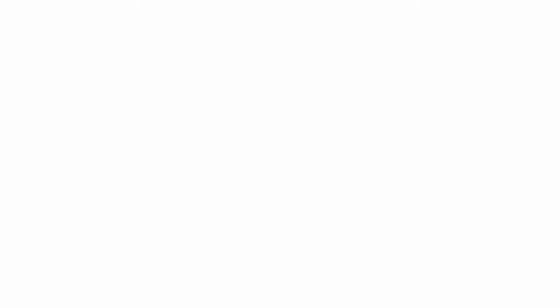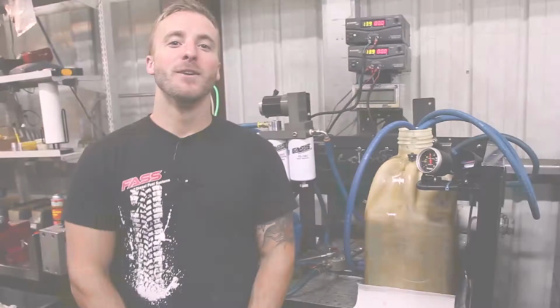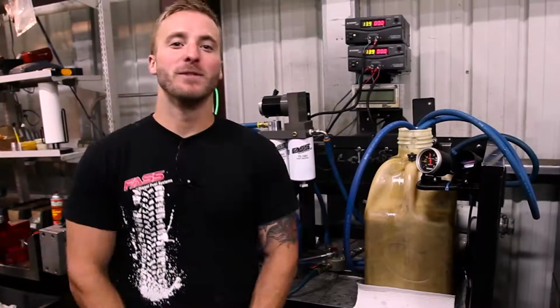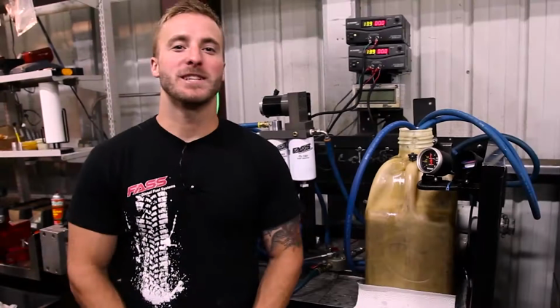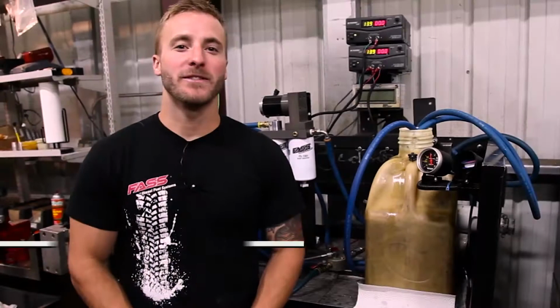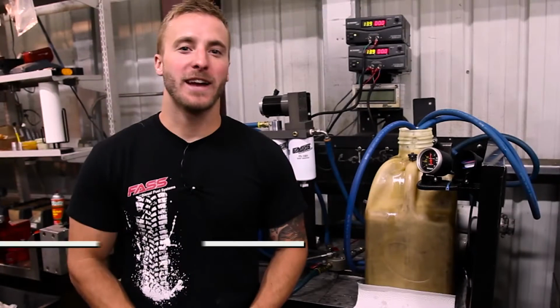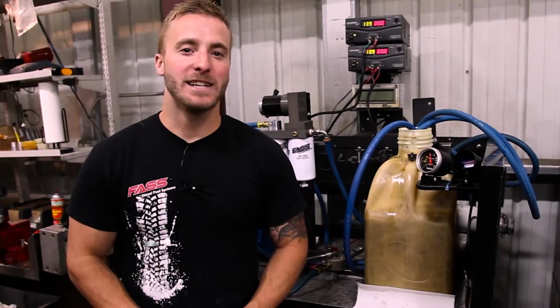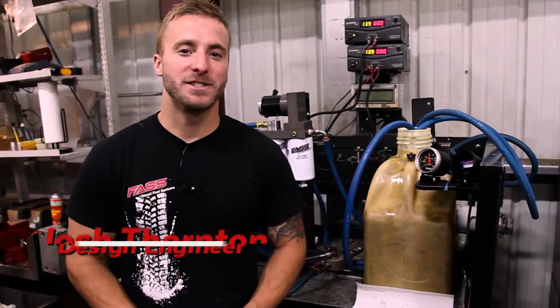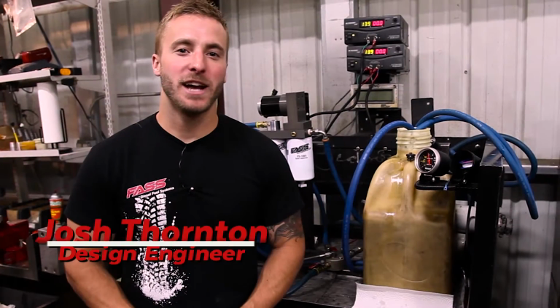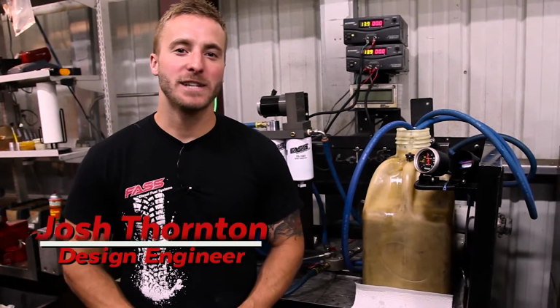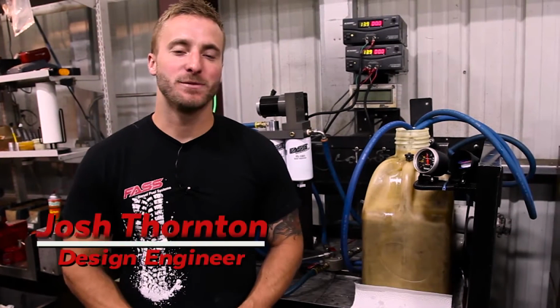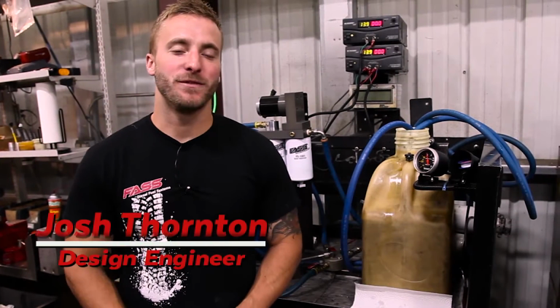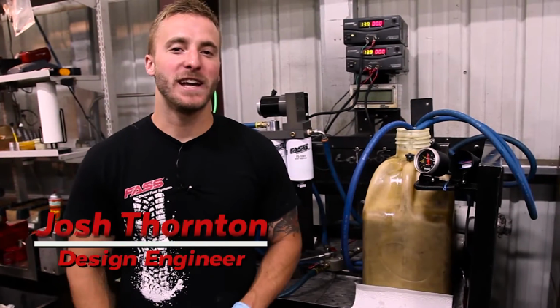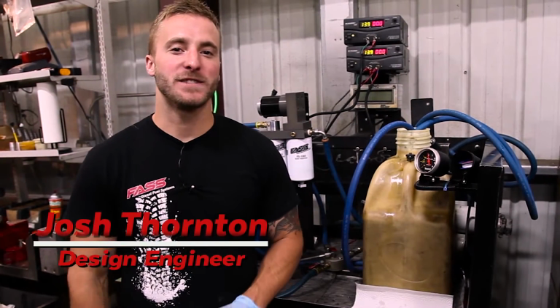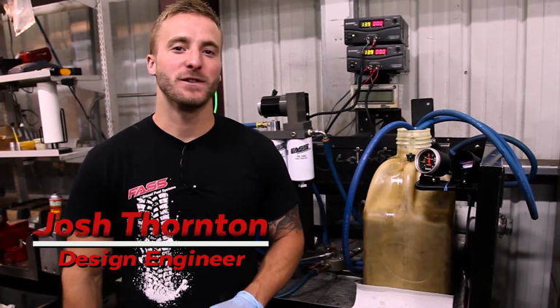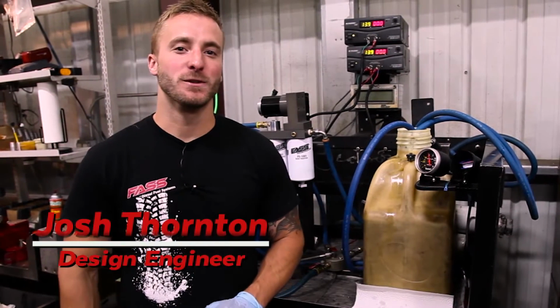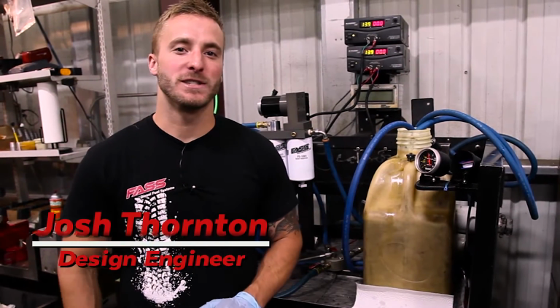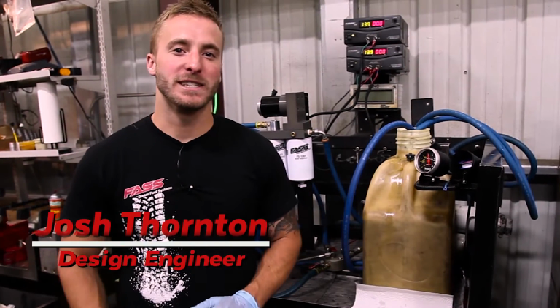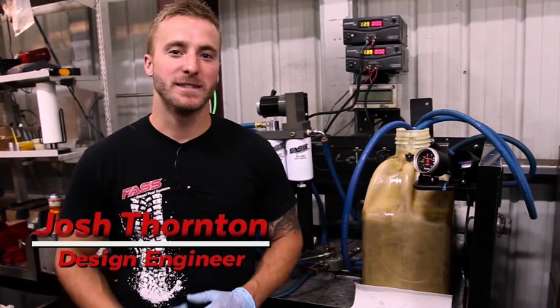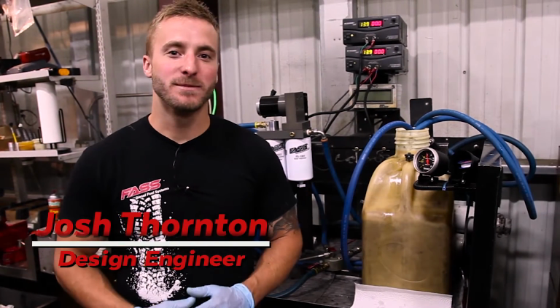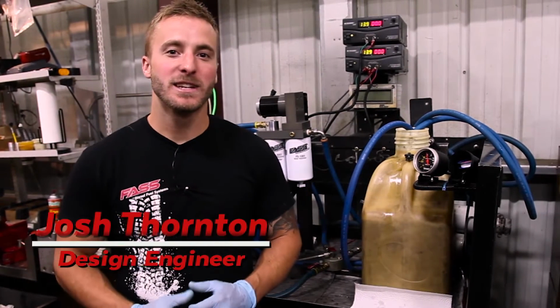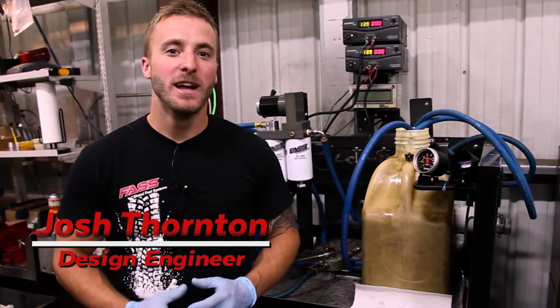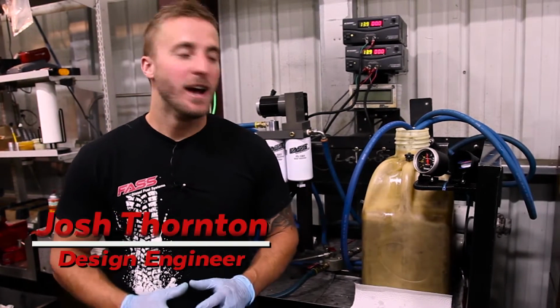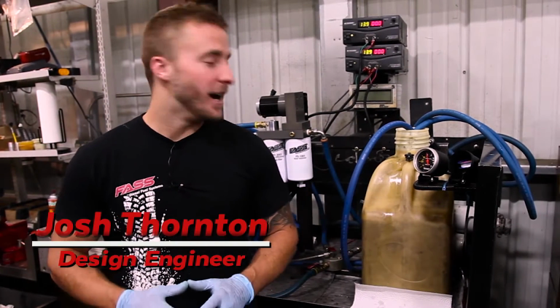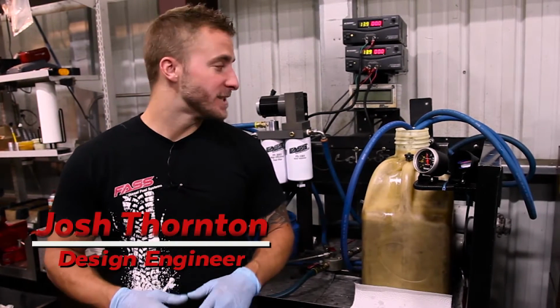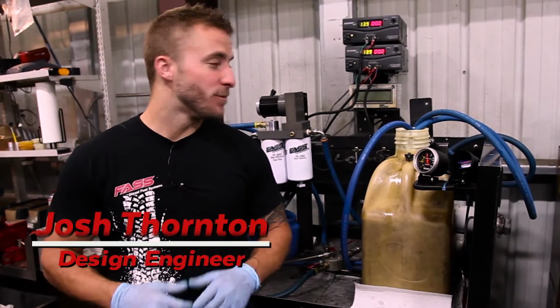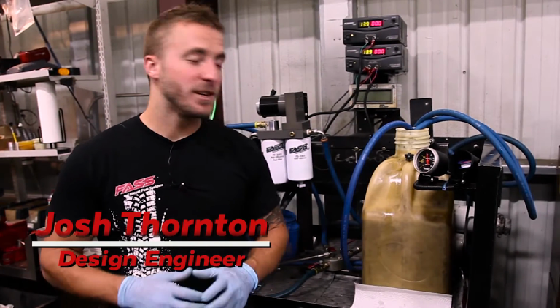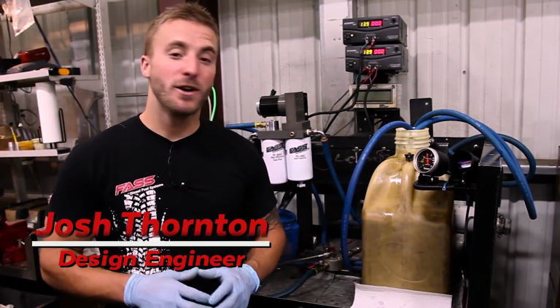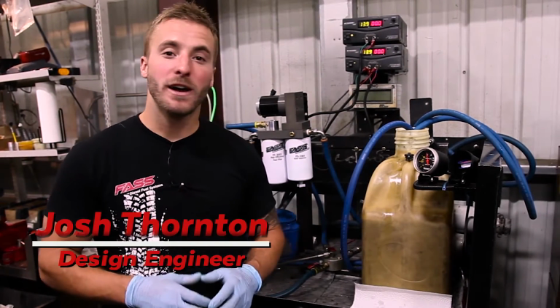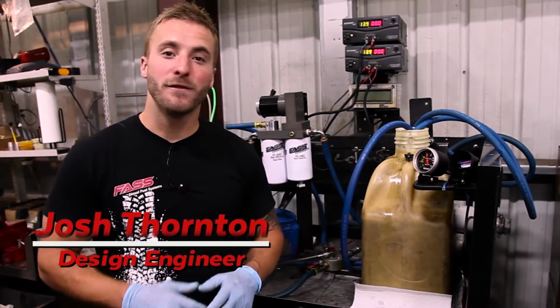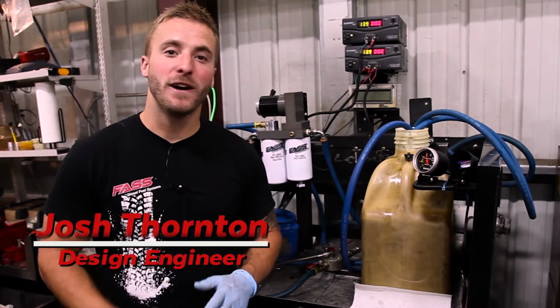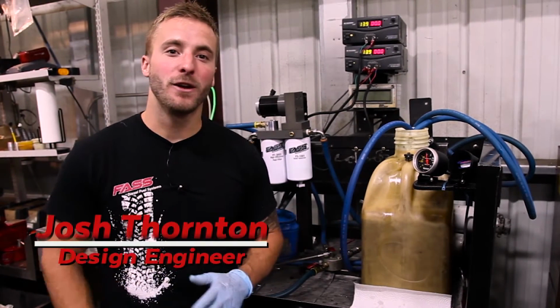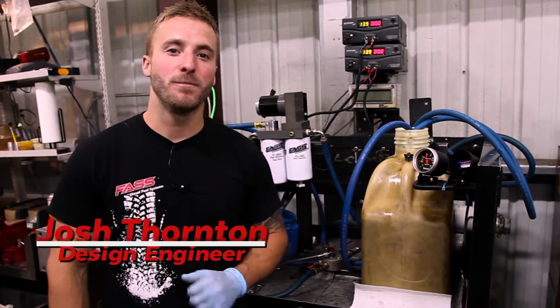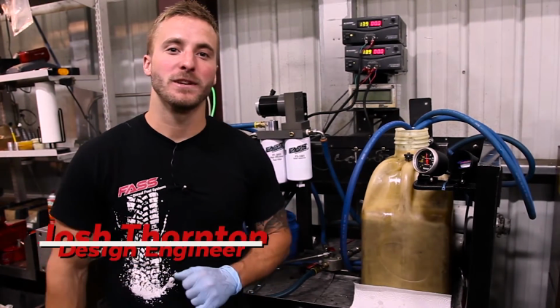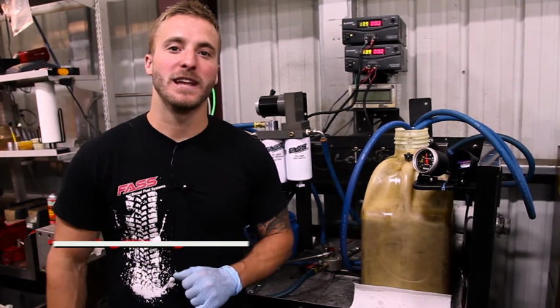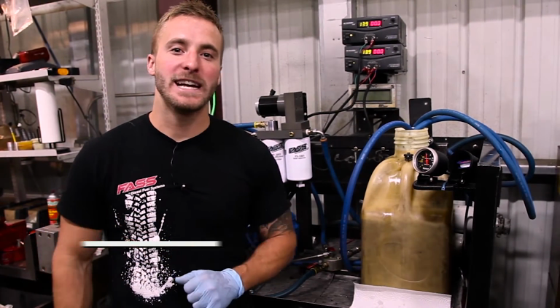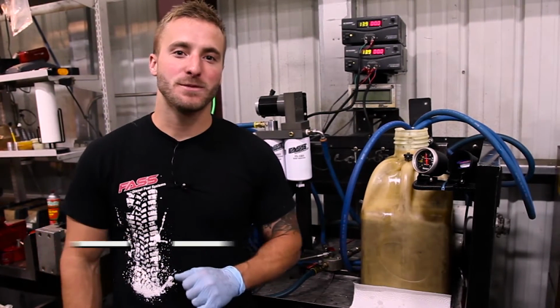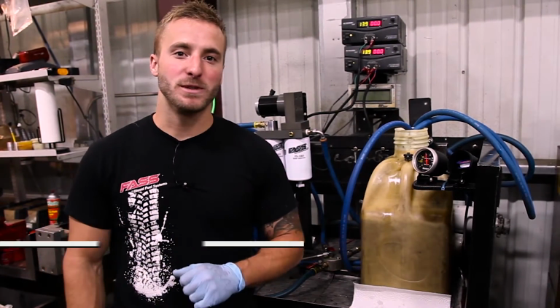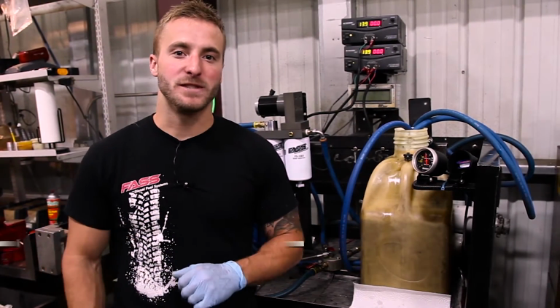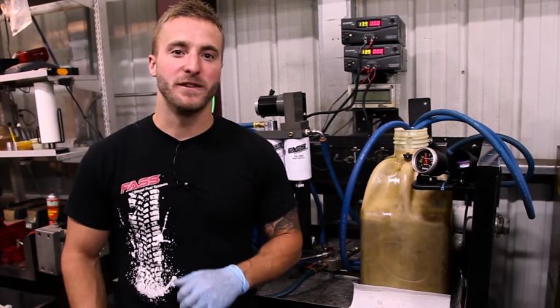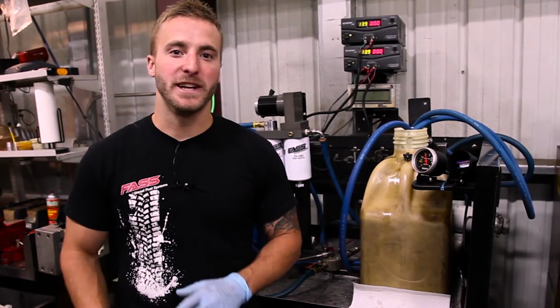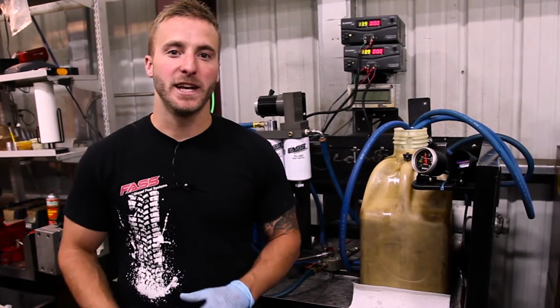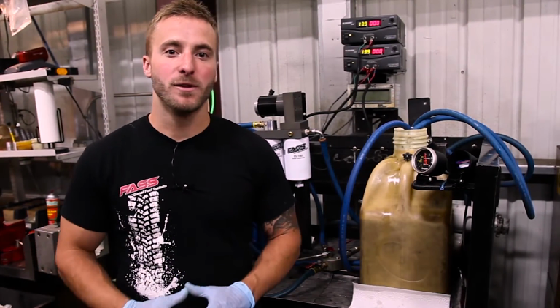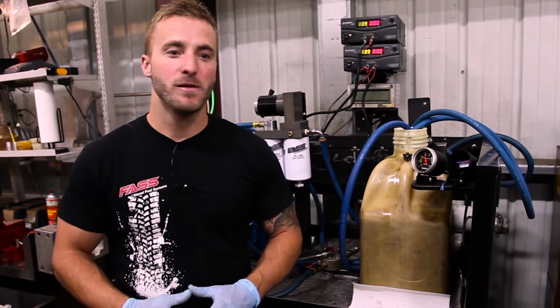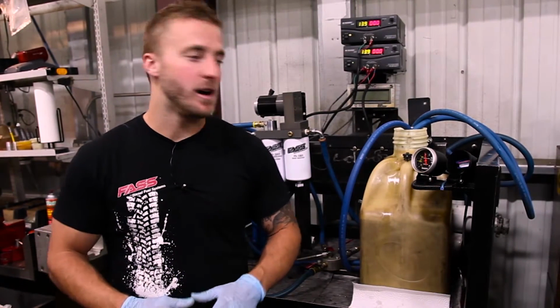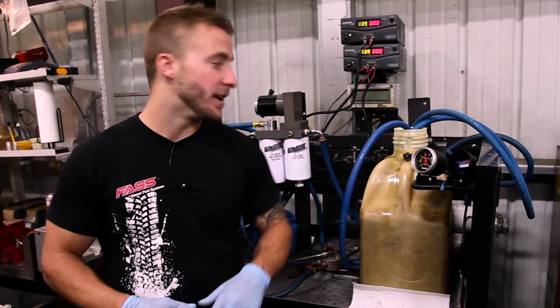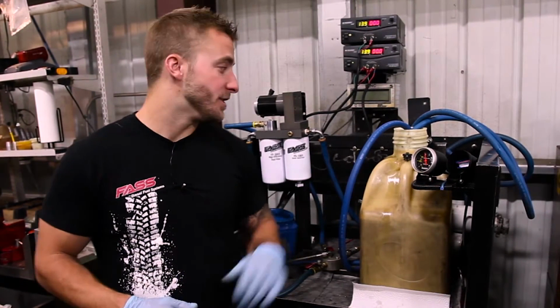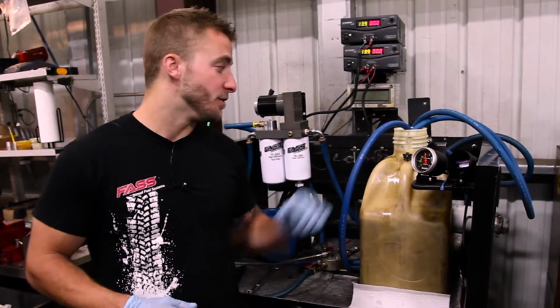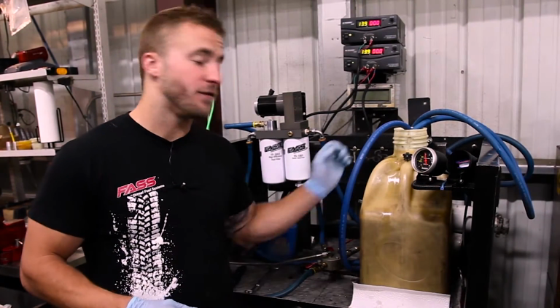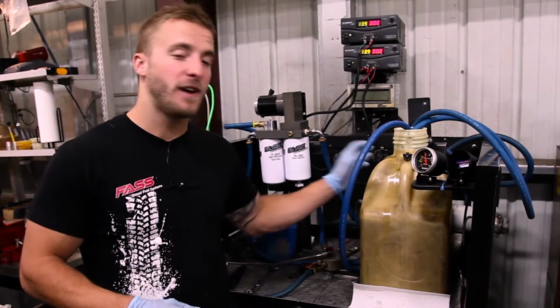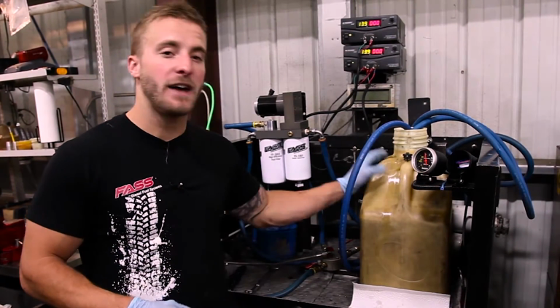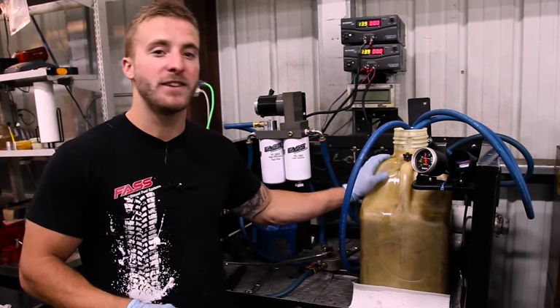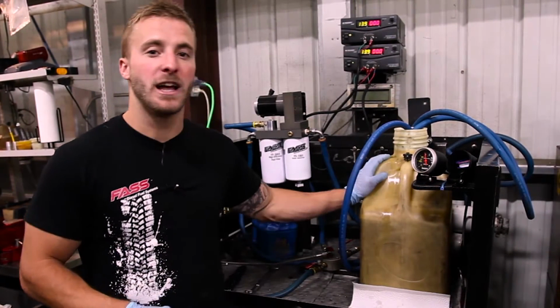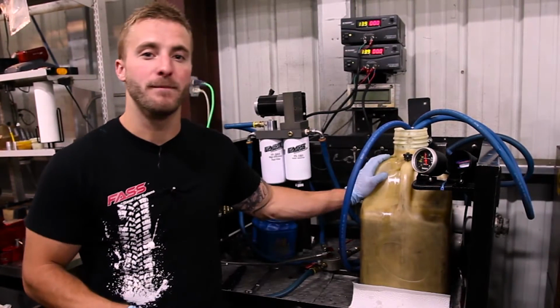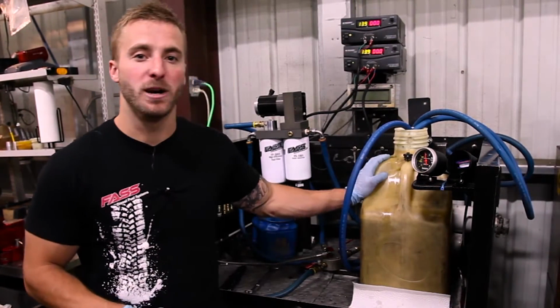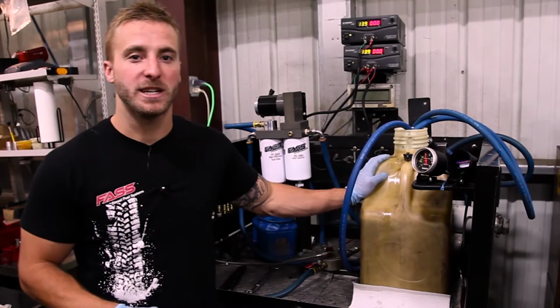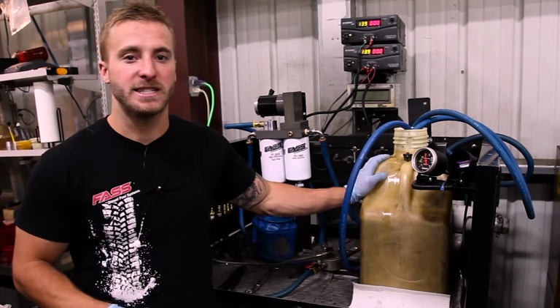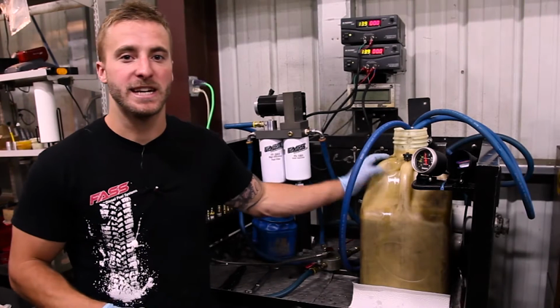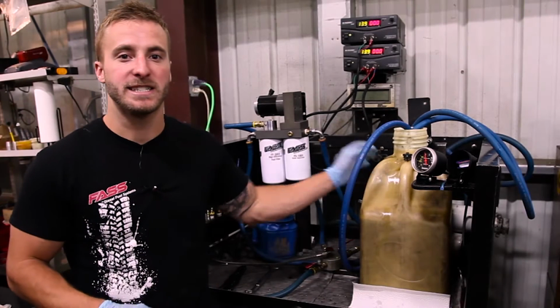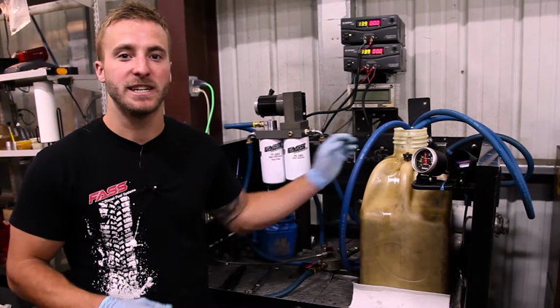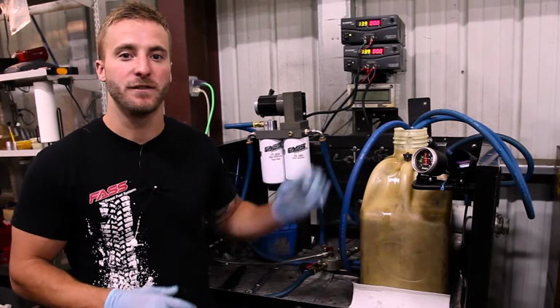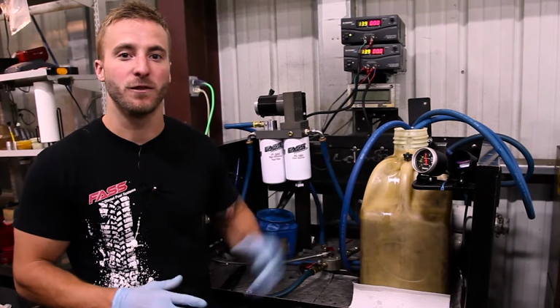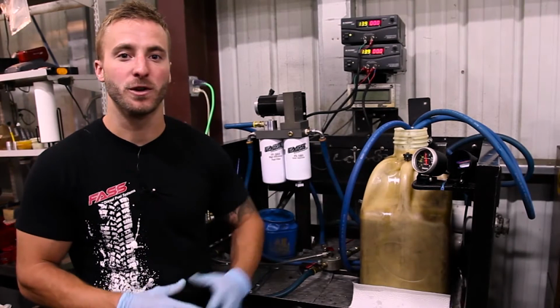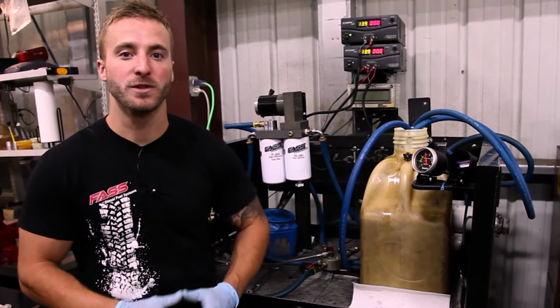What's up guys, Josh from Fast Fuel Systems. I just wanted to go ahead and follow up on last week's video and do the five gallon bucket test here for you.